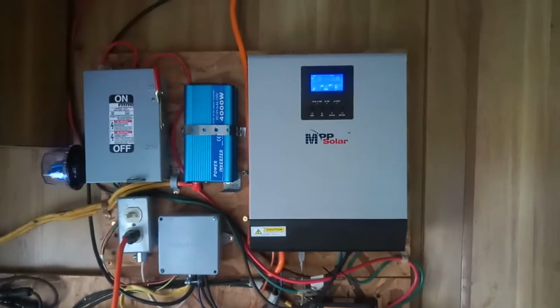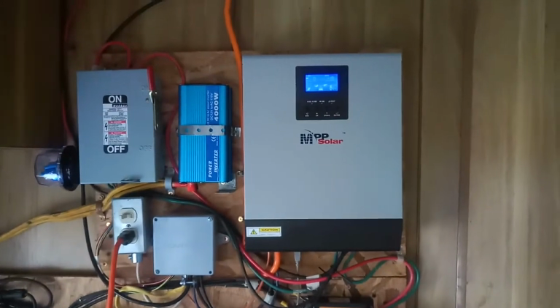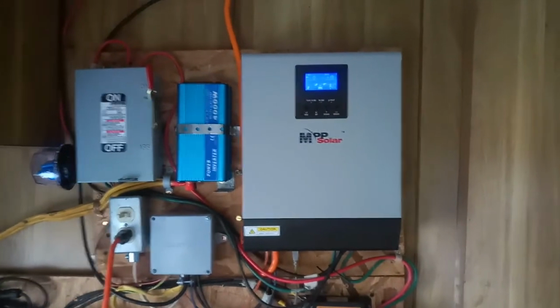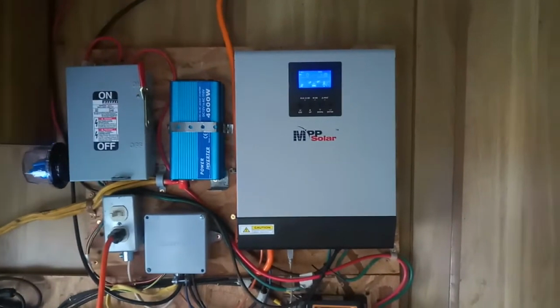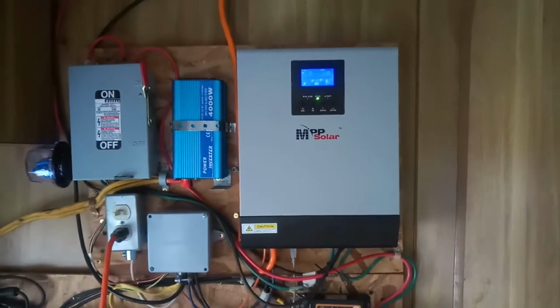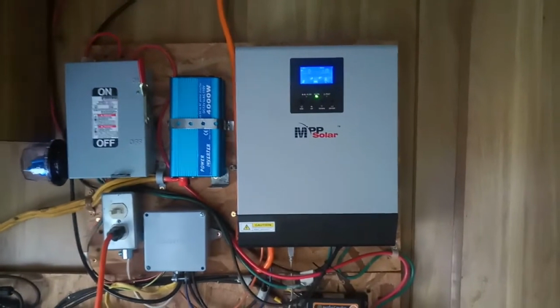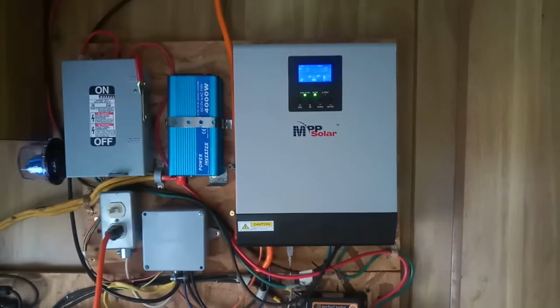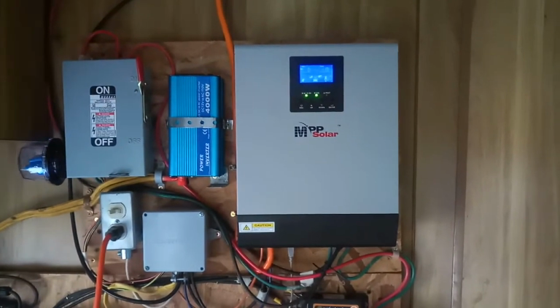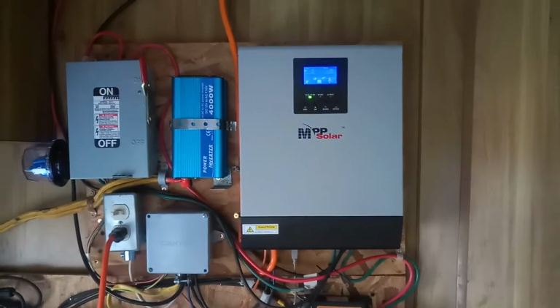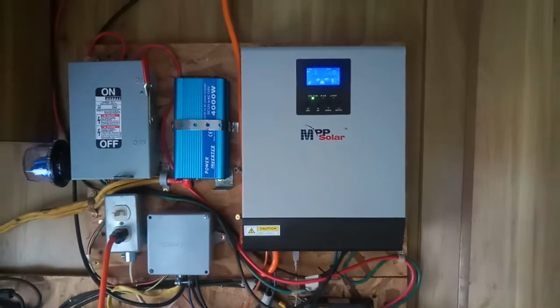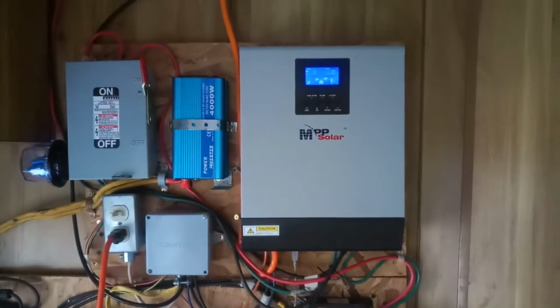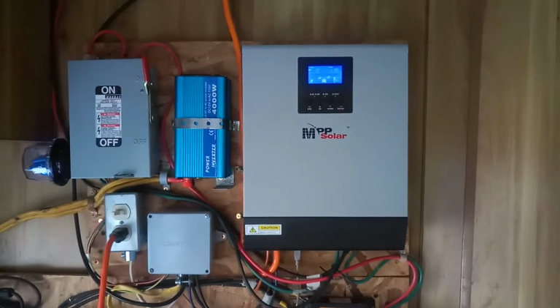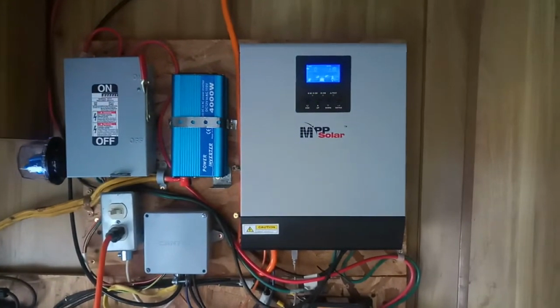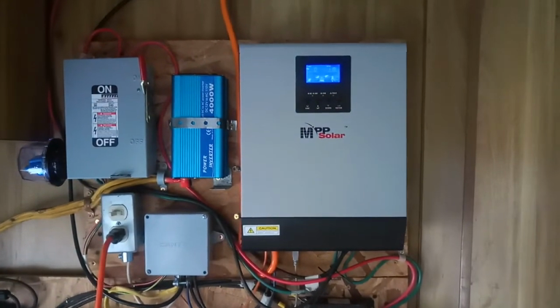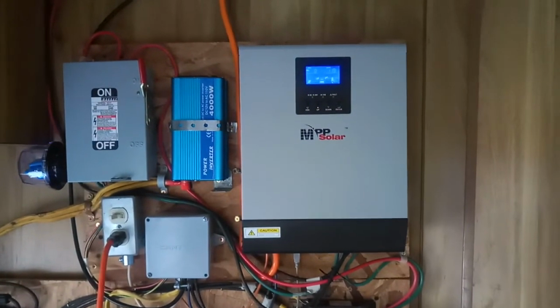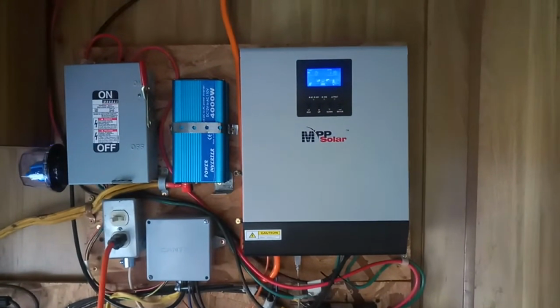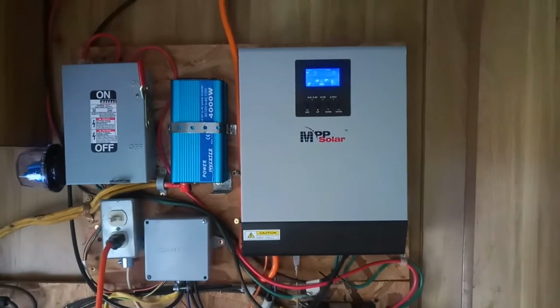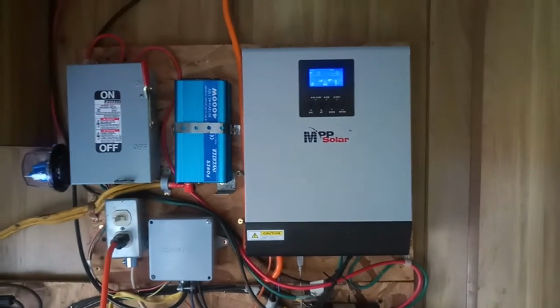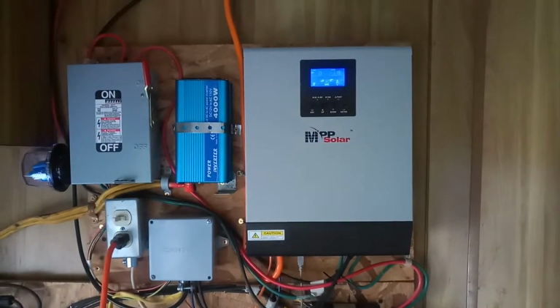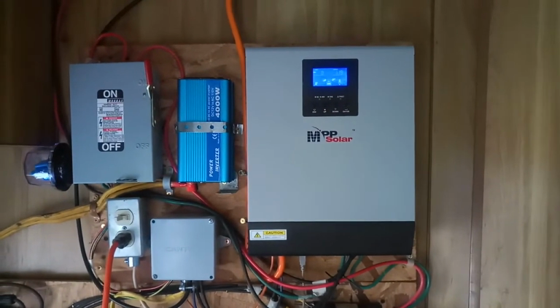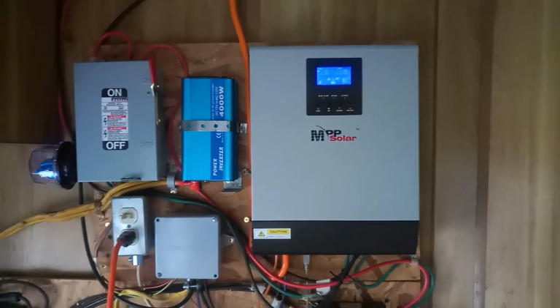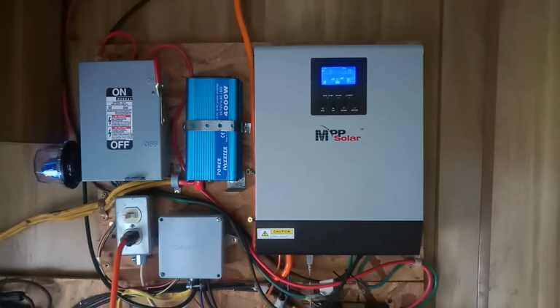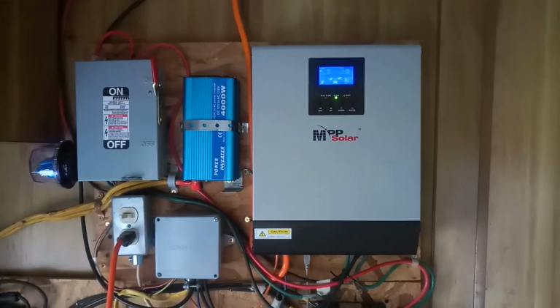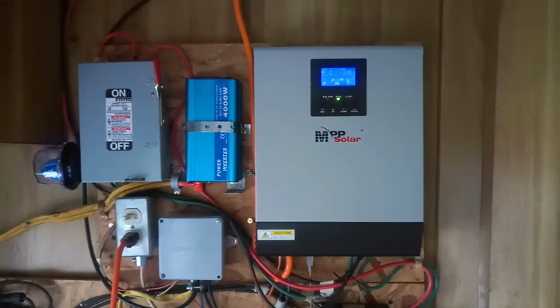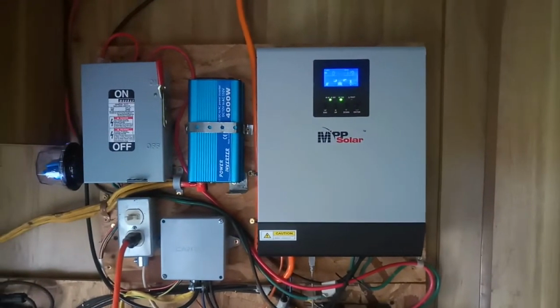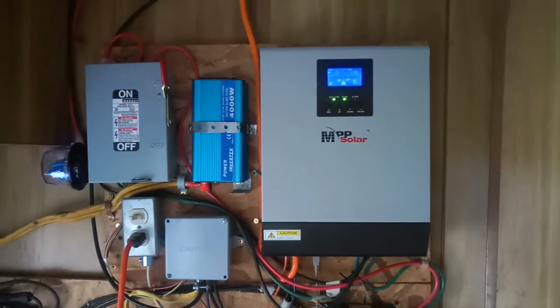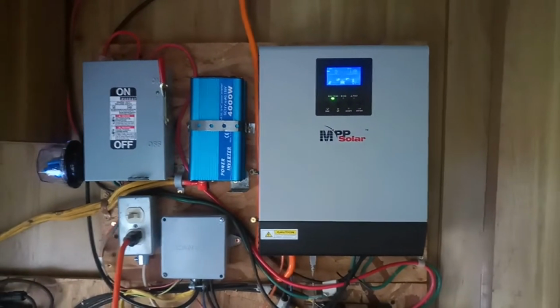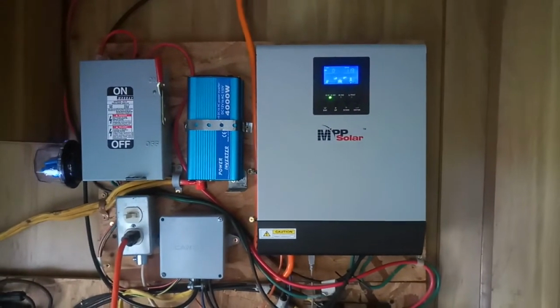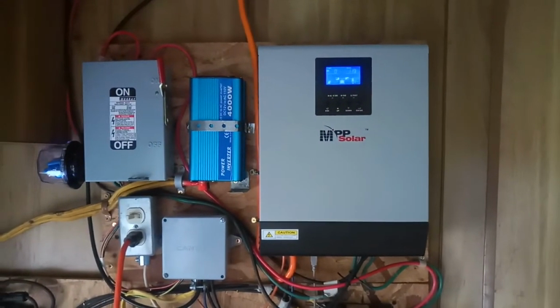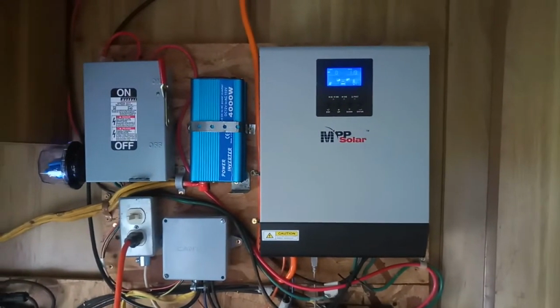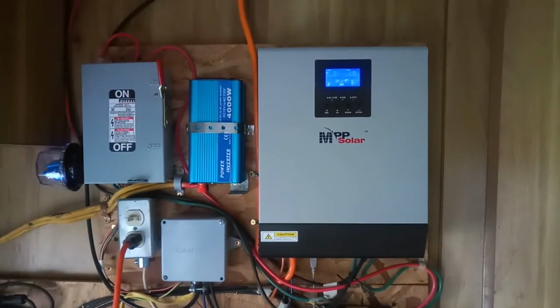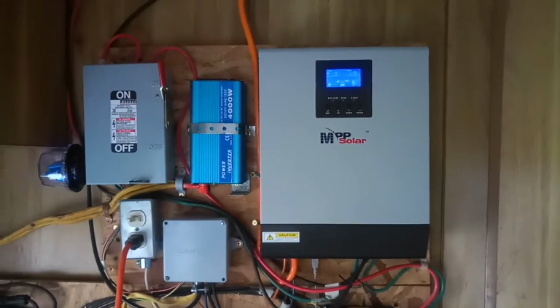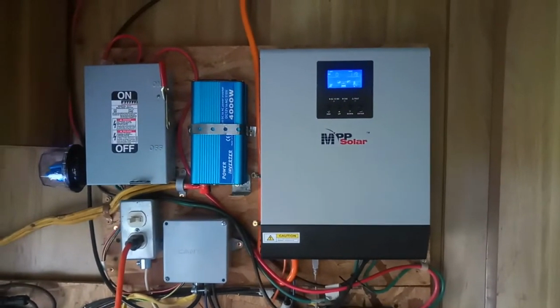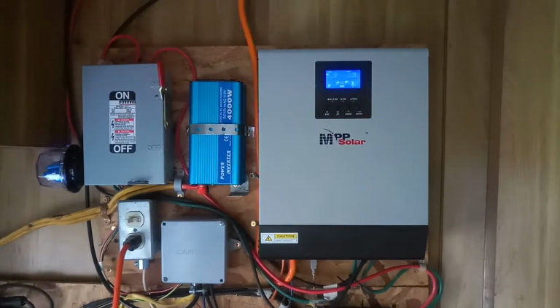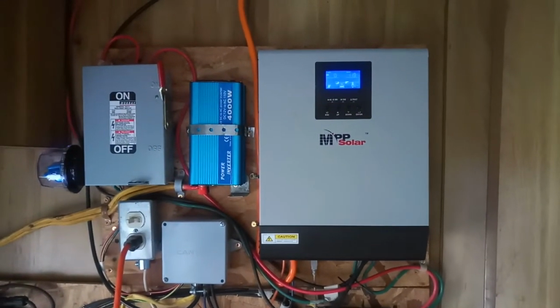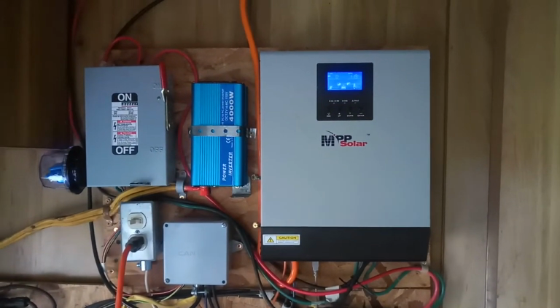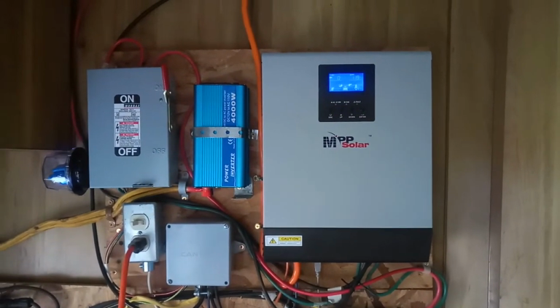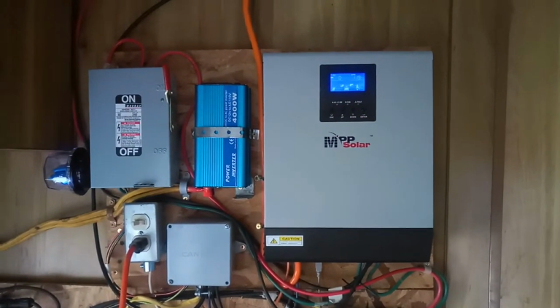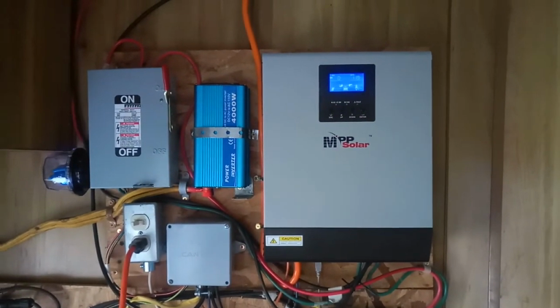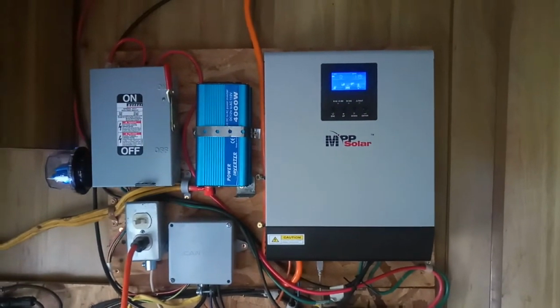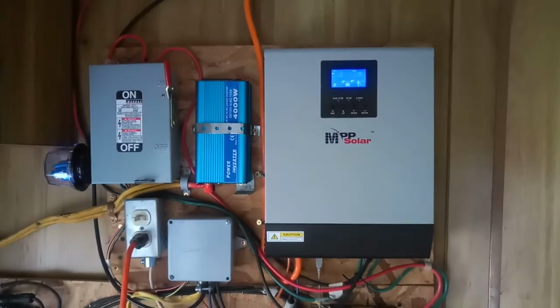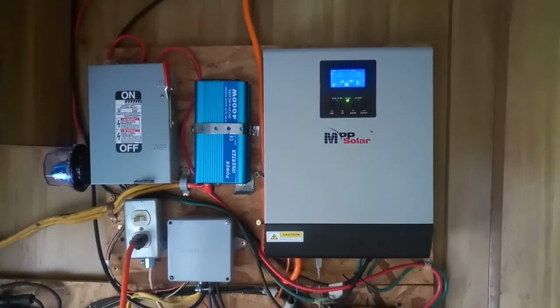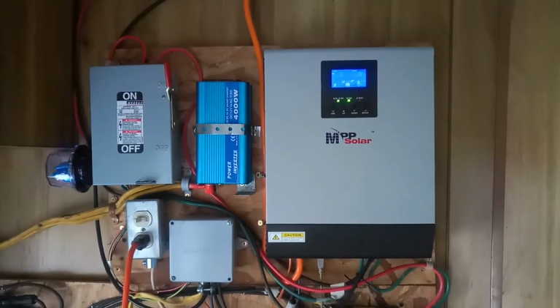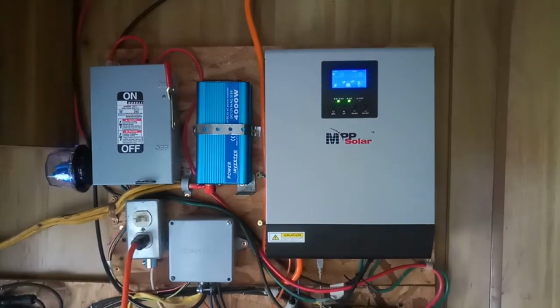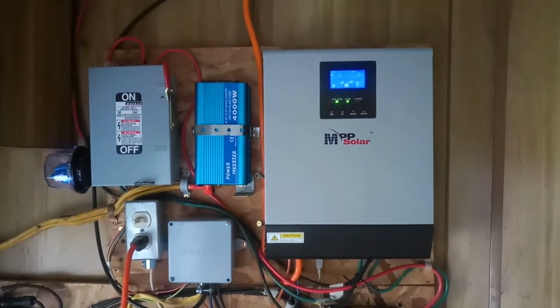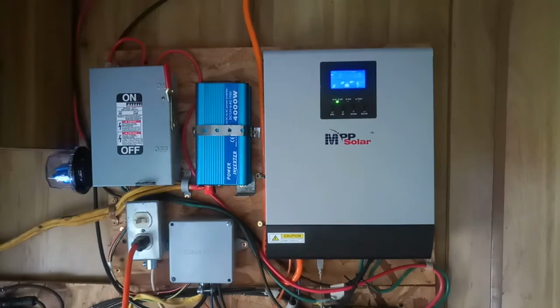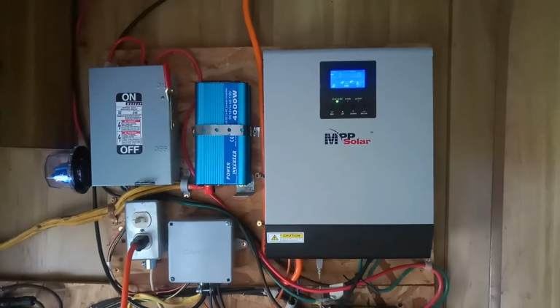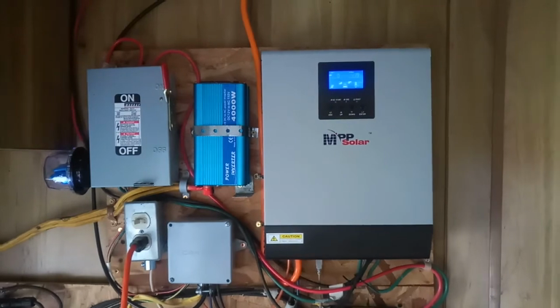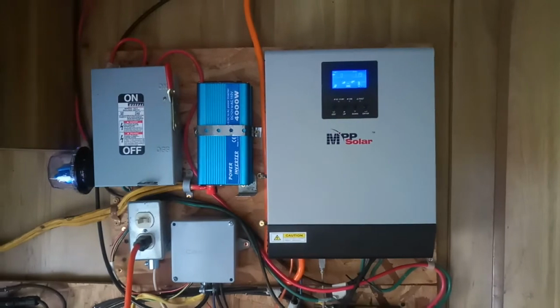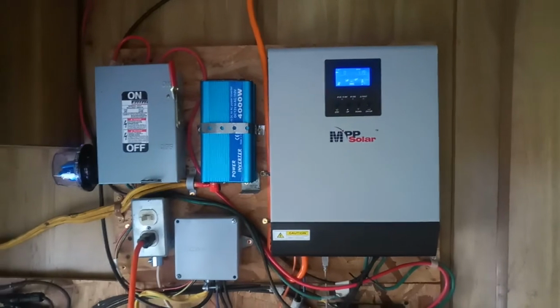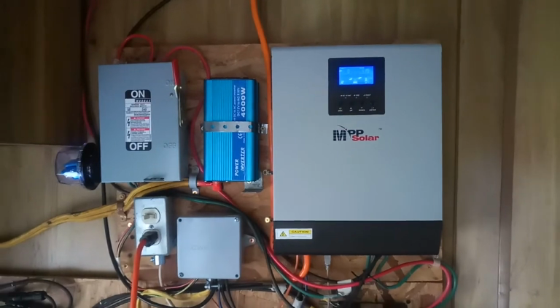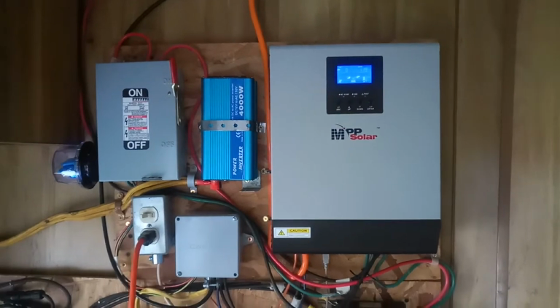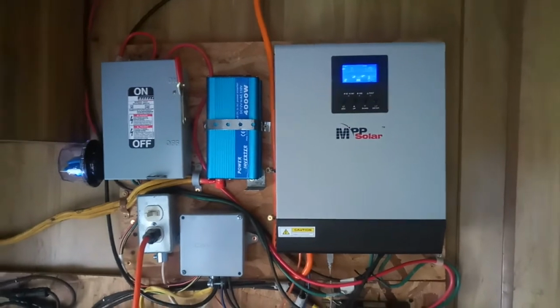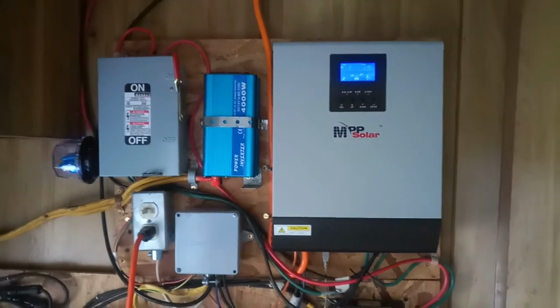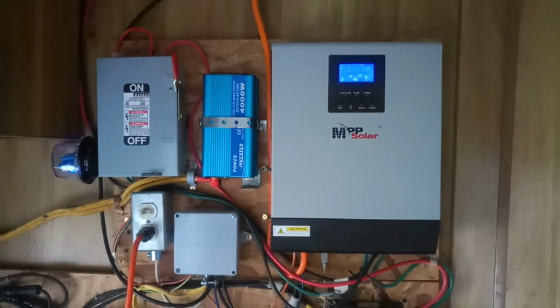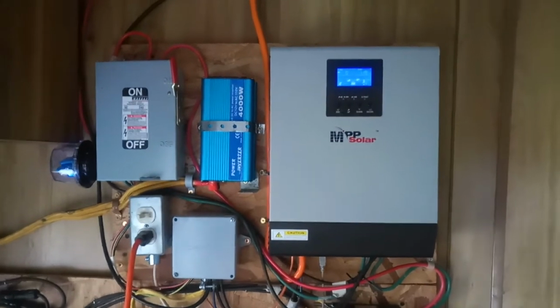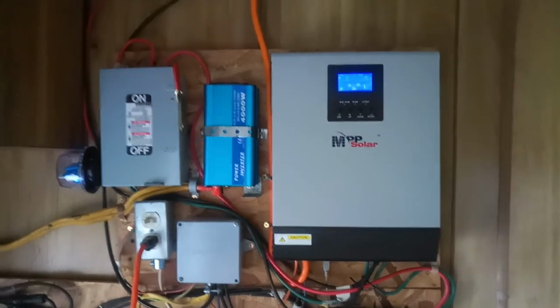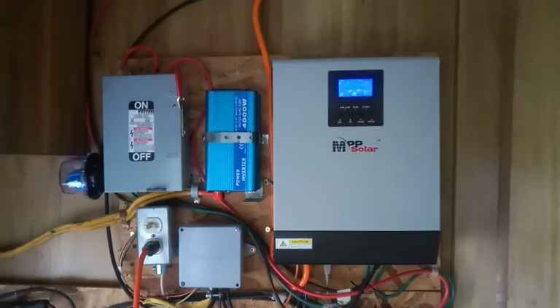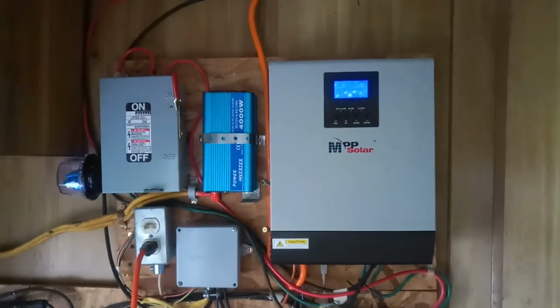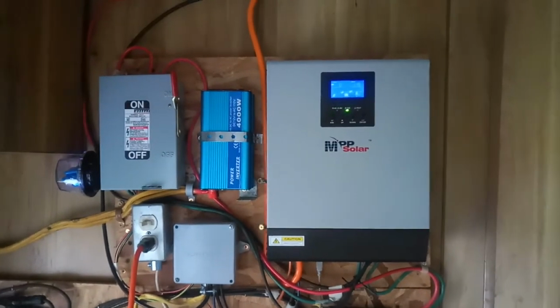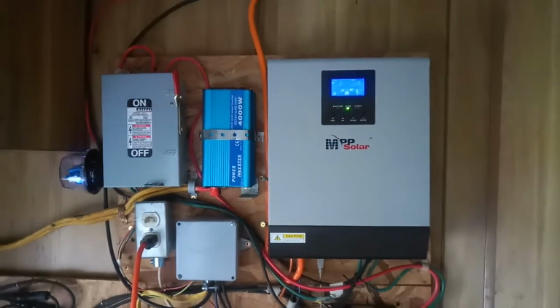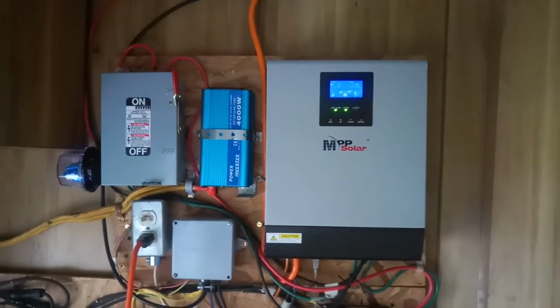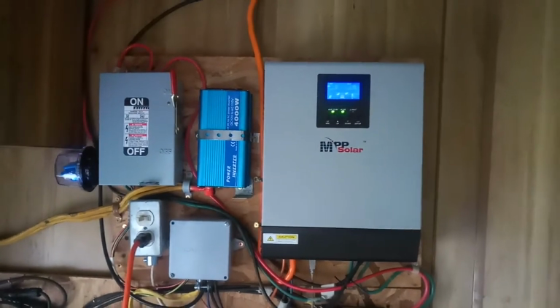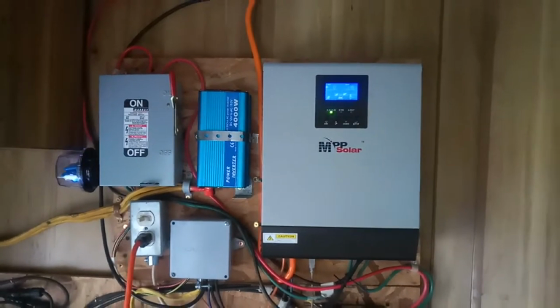This is the positive to this inverter. It's really great. I highly recommend it. Thanks for watching.